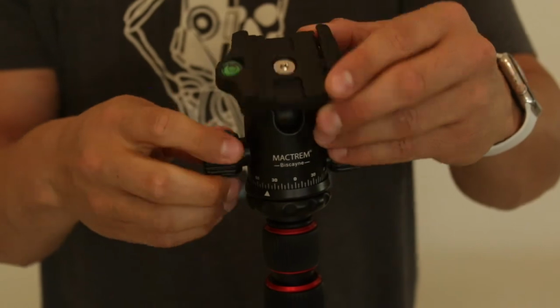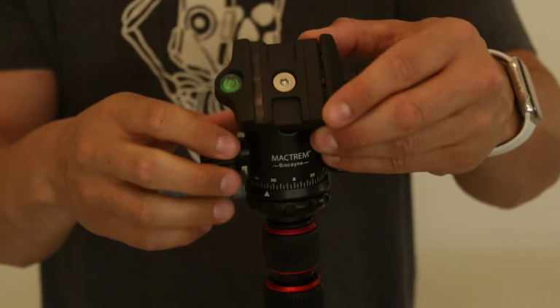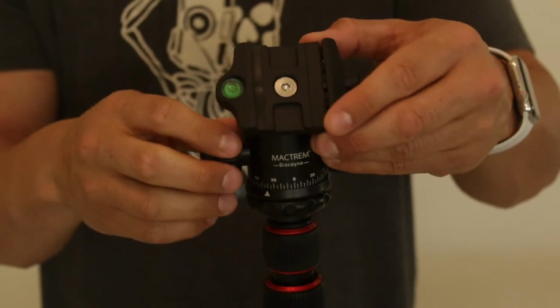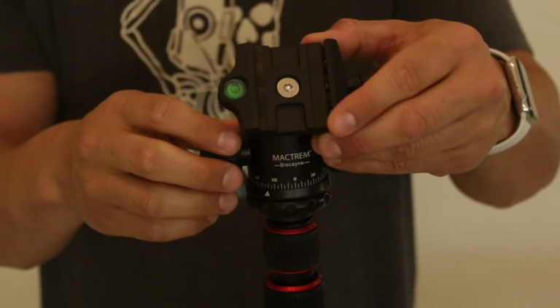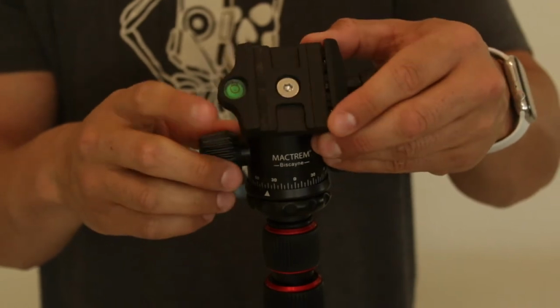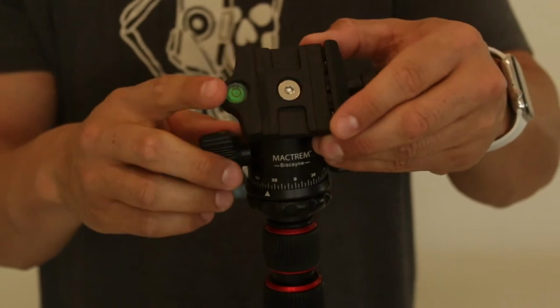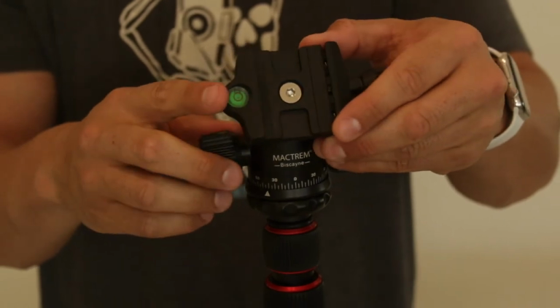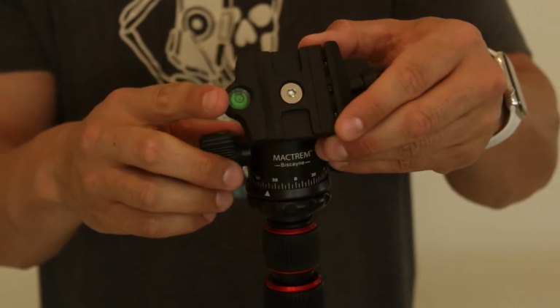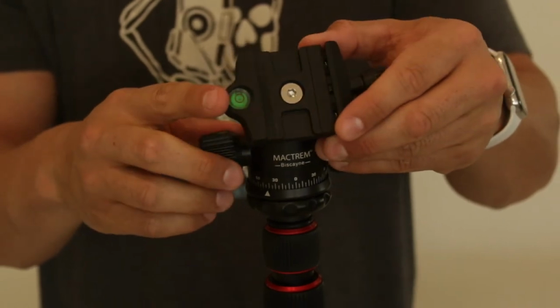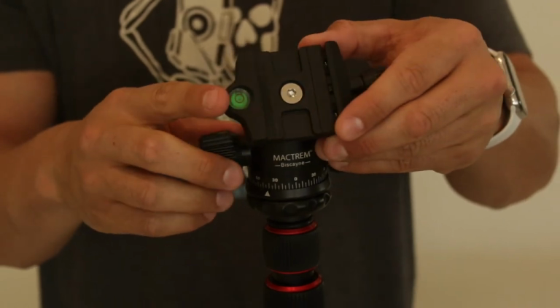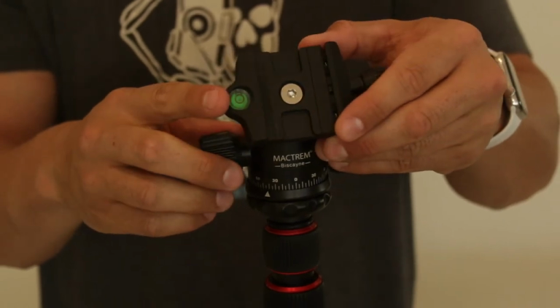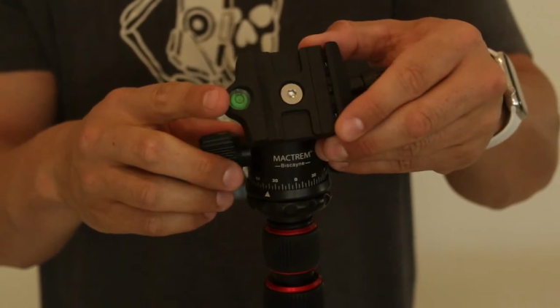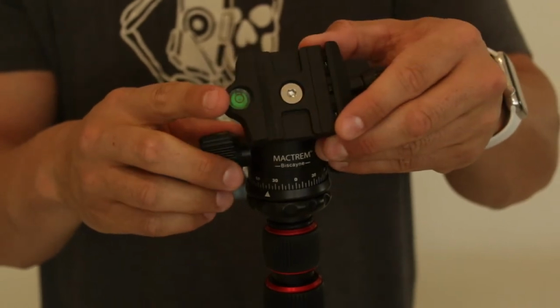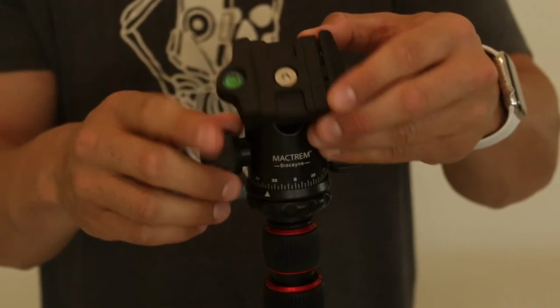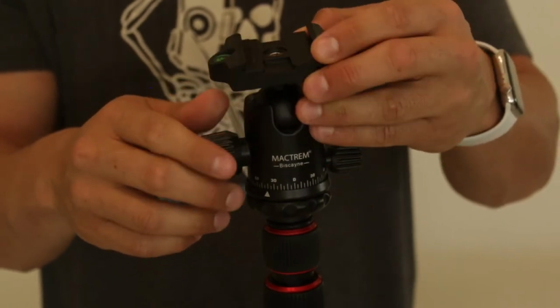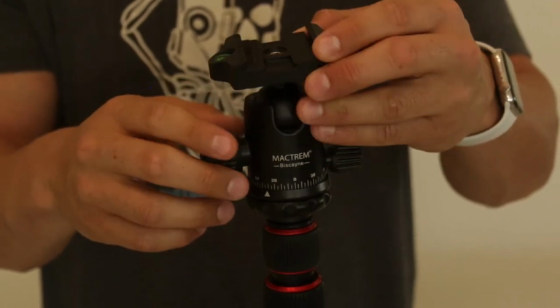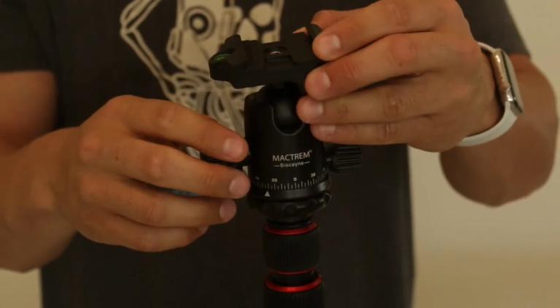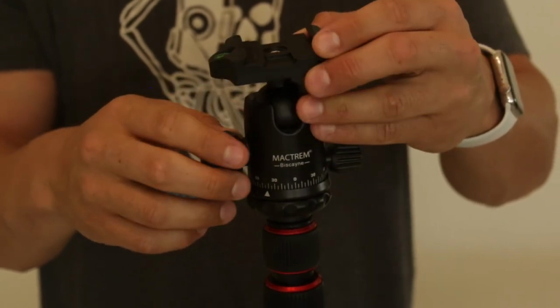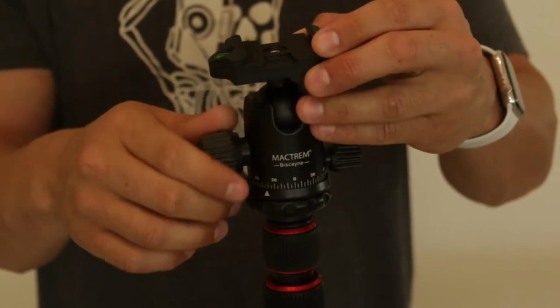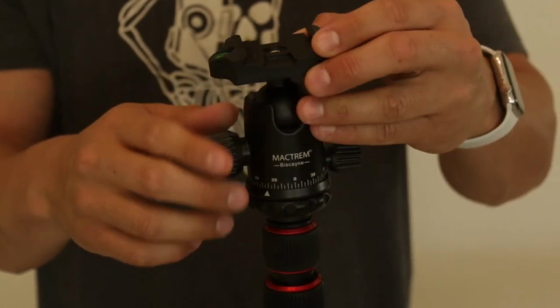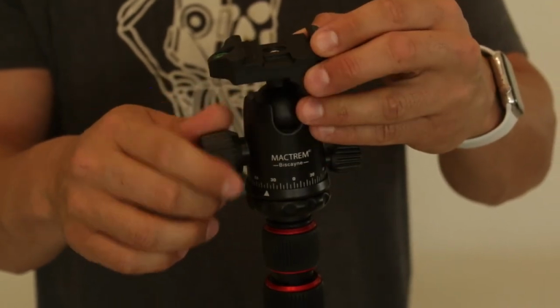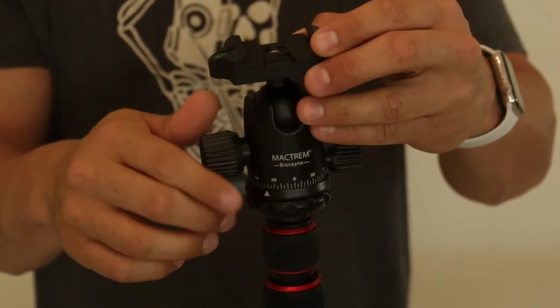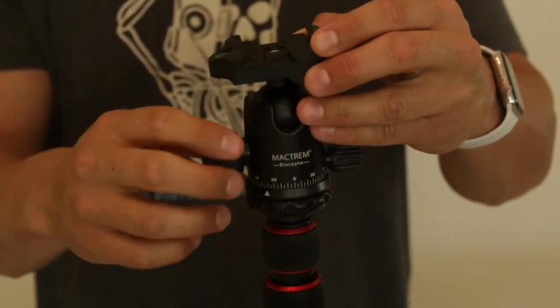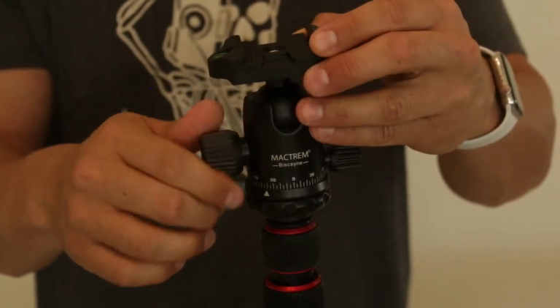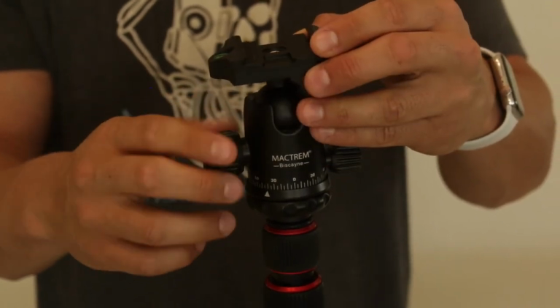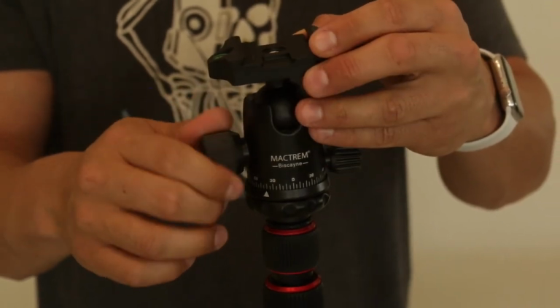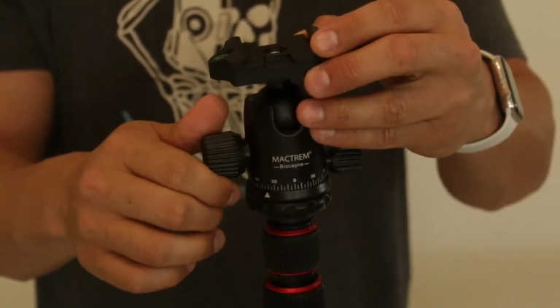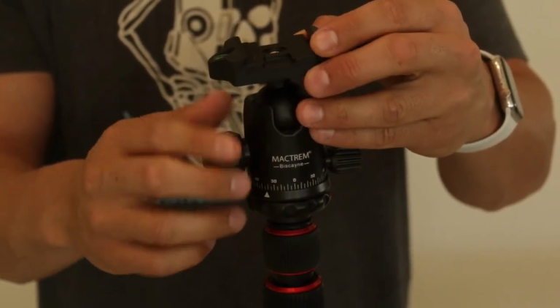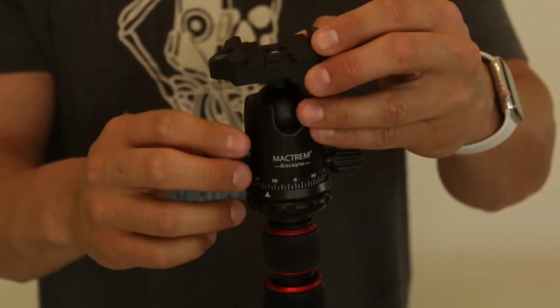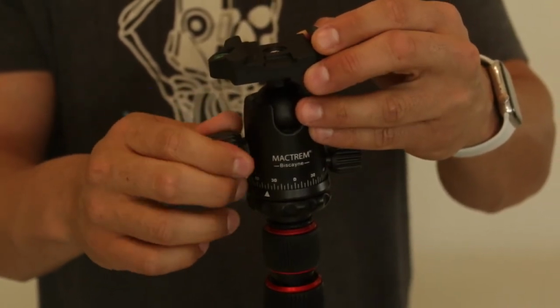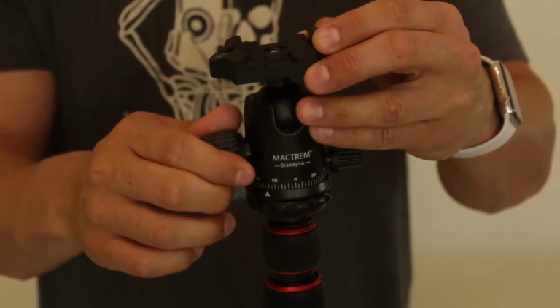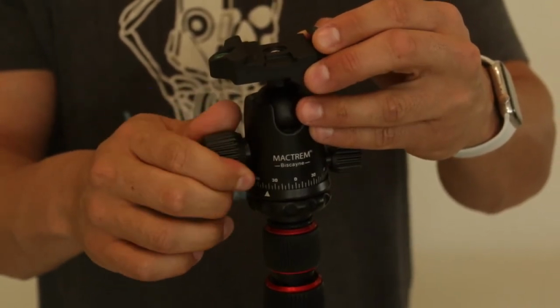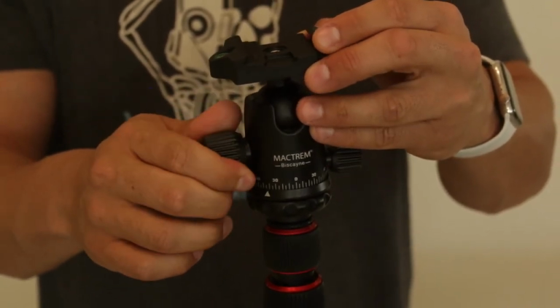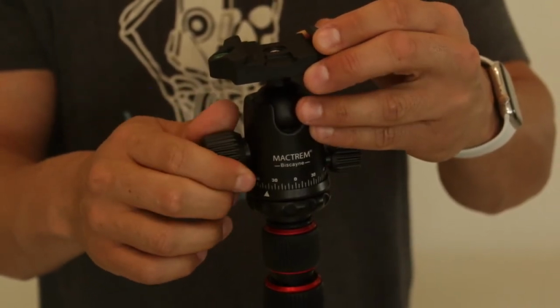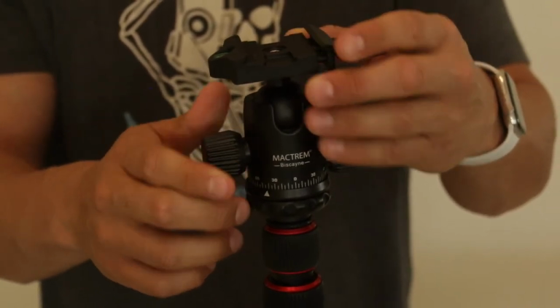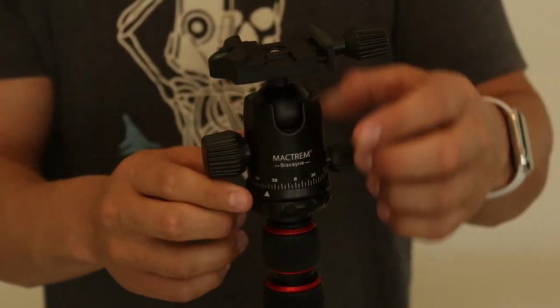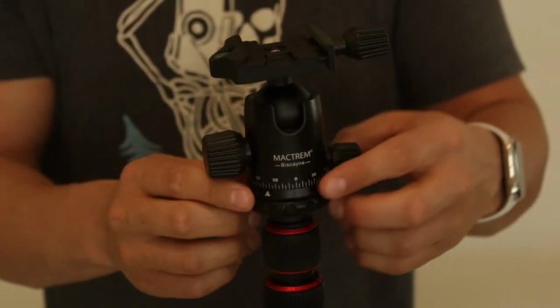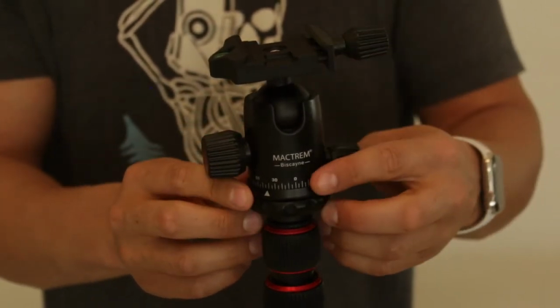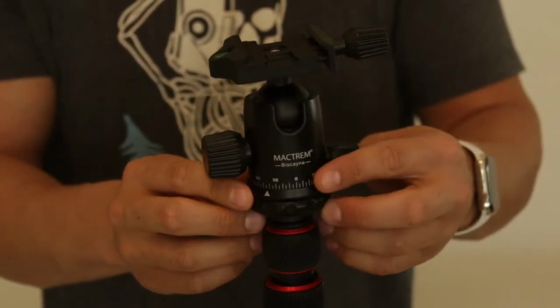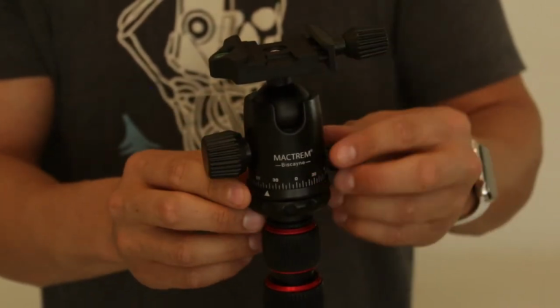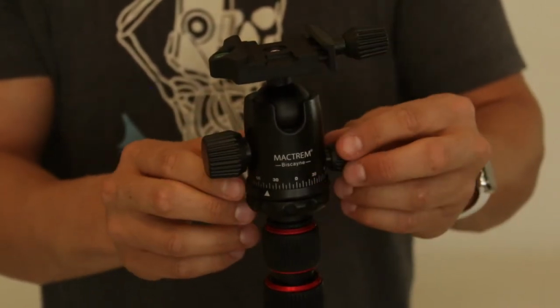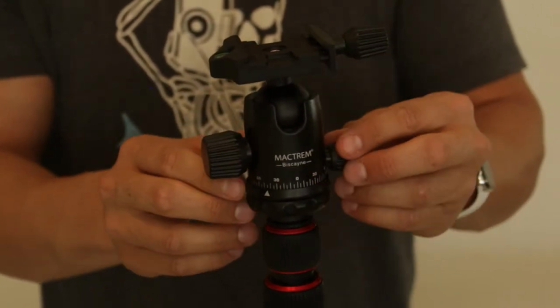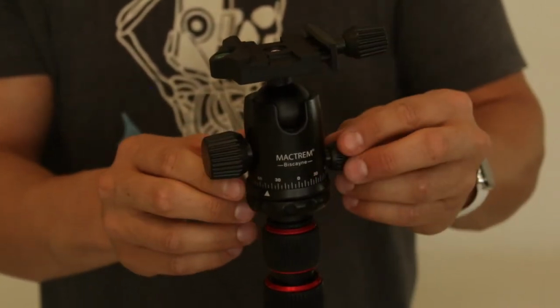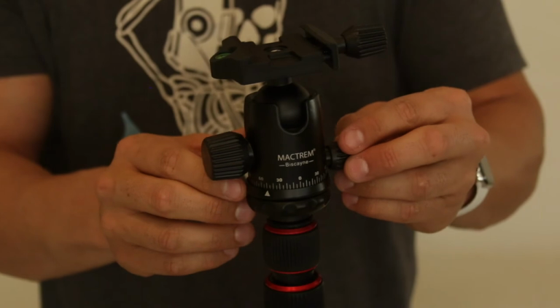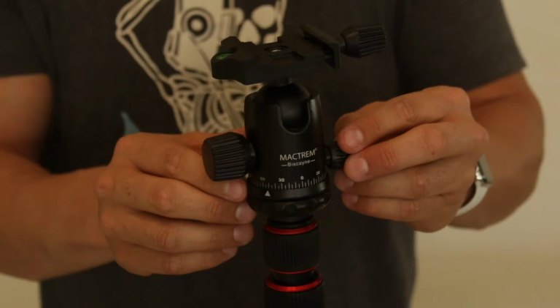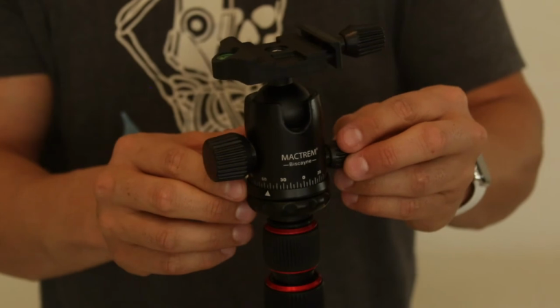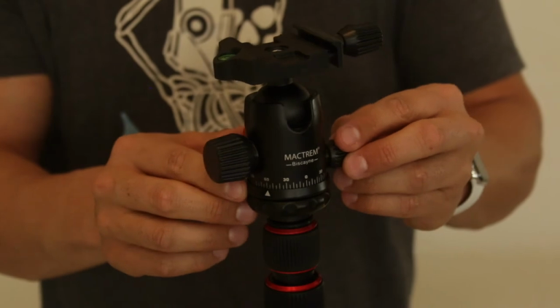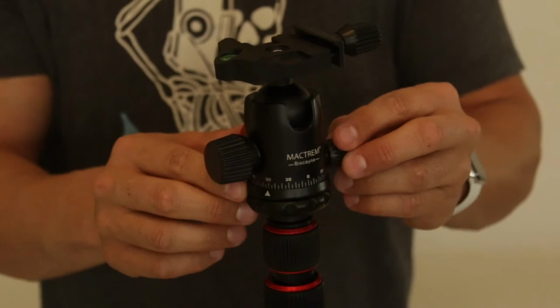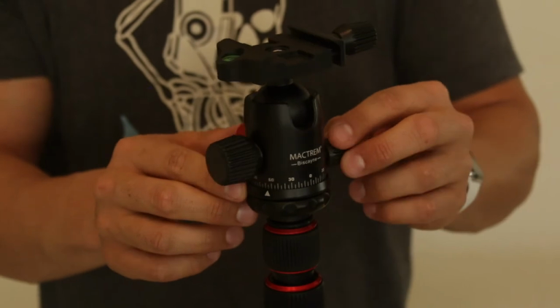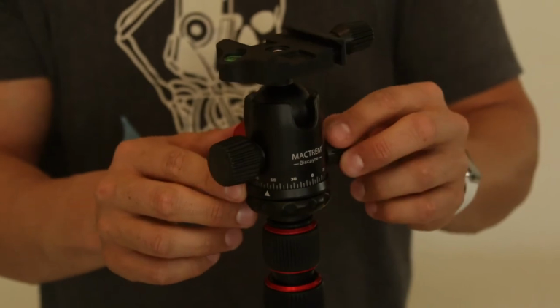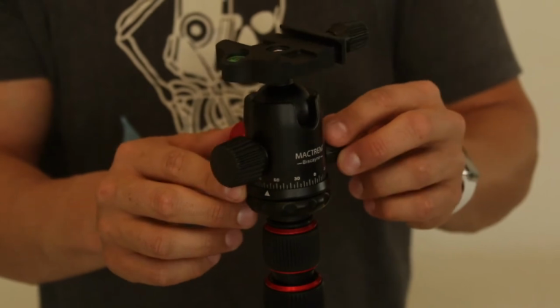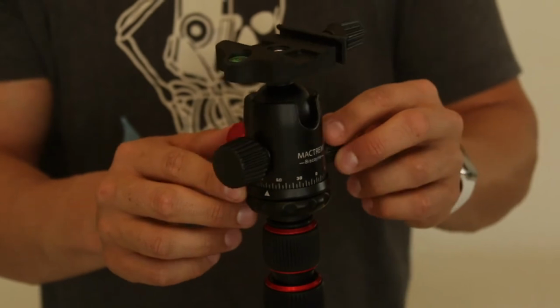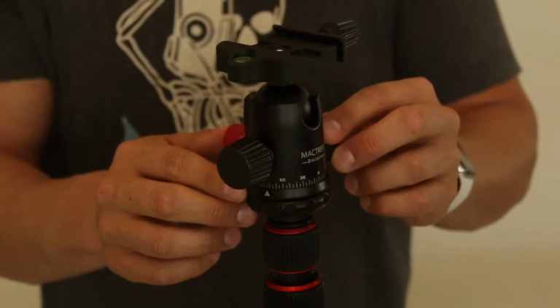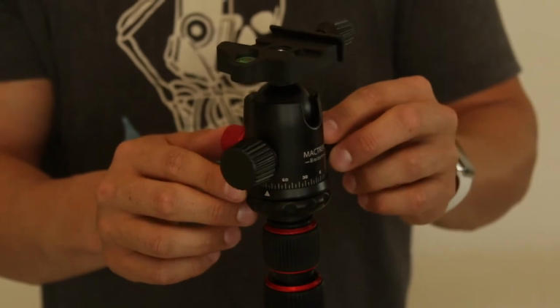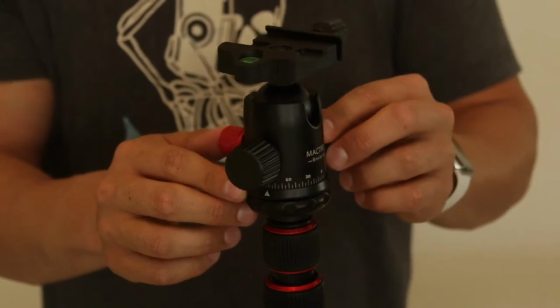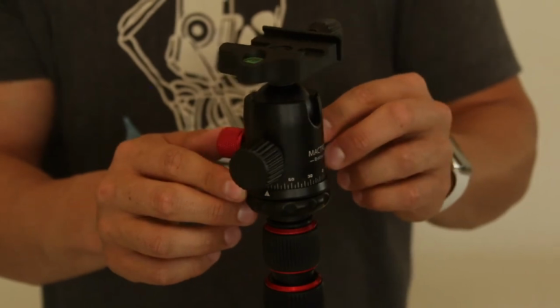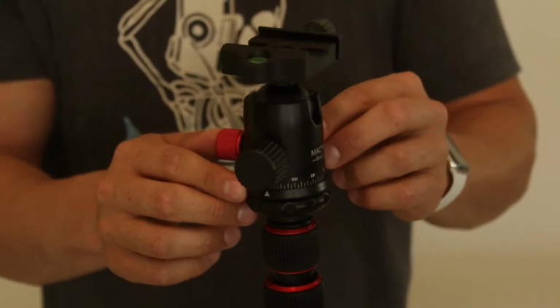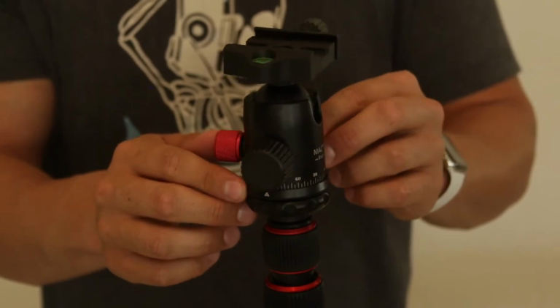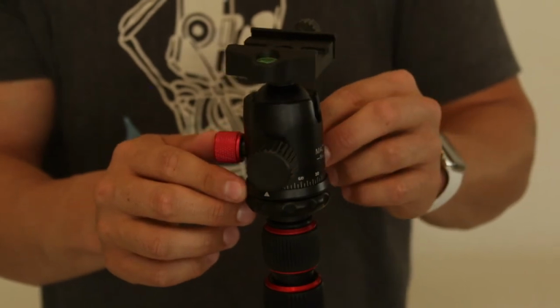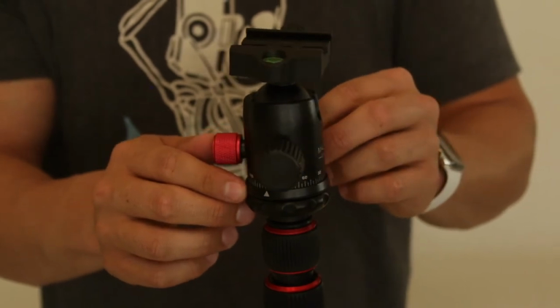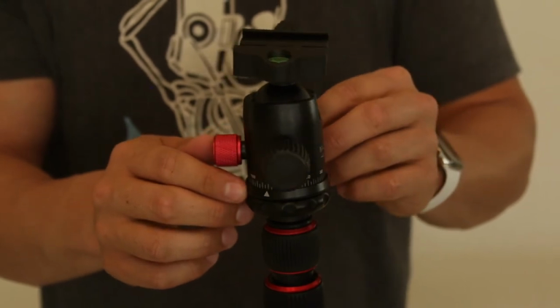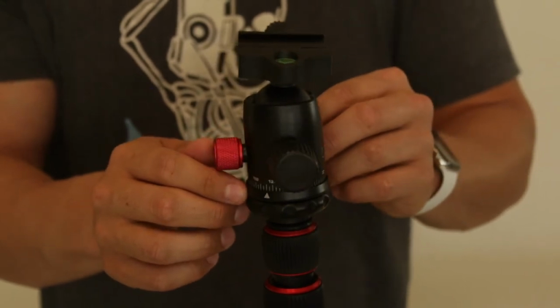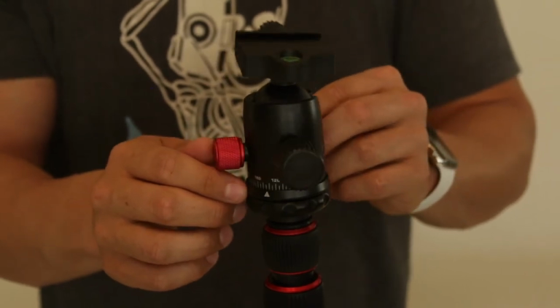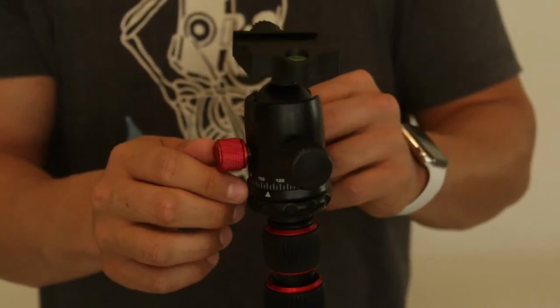The MAC trim also has a bubble leveler and 360-degree markings for shooting accurate panoramas, so this thing pretty much does it all.